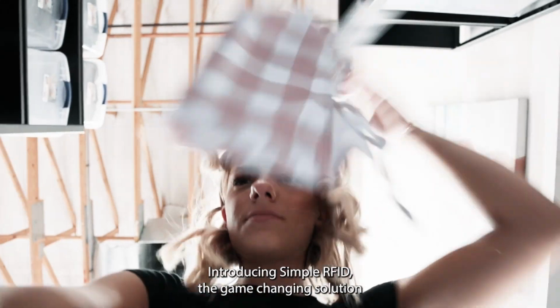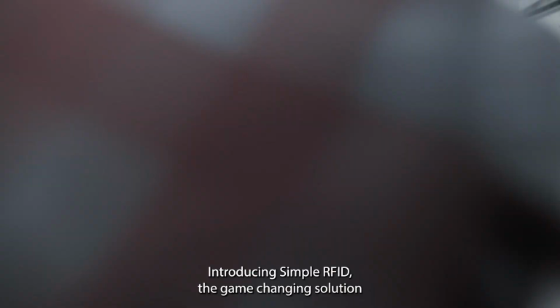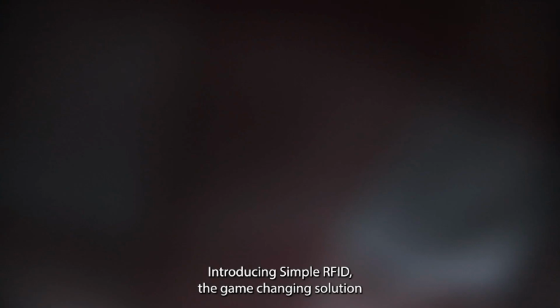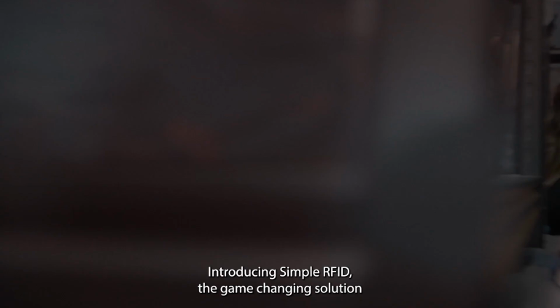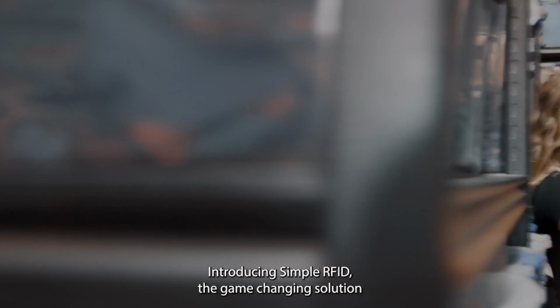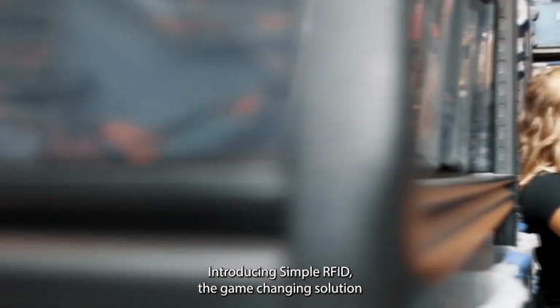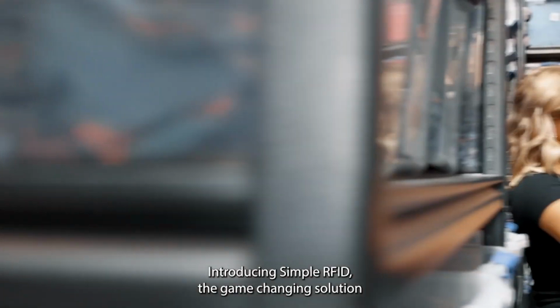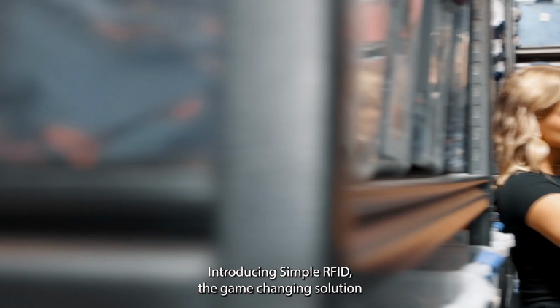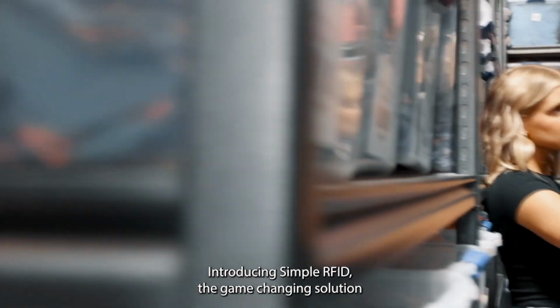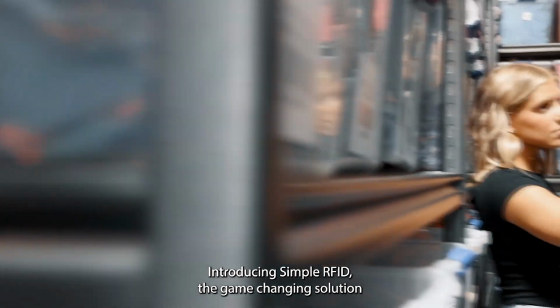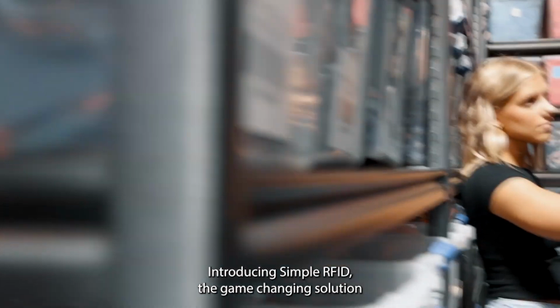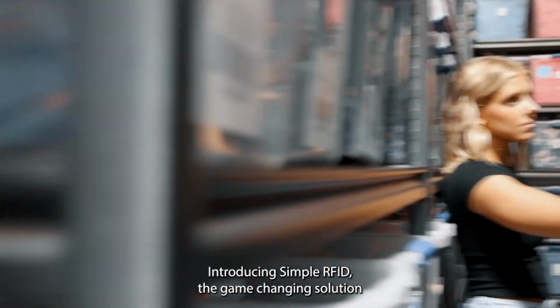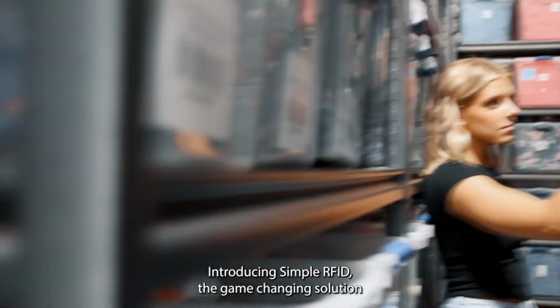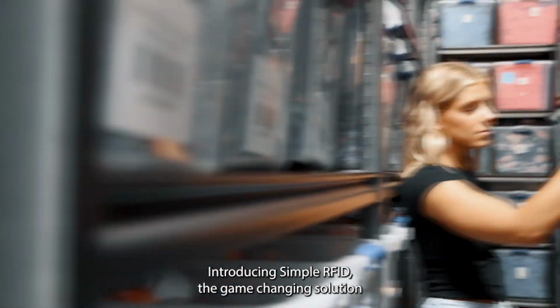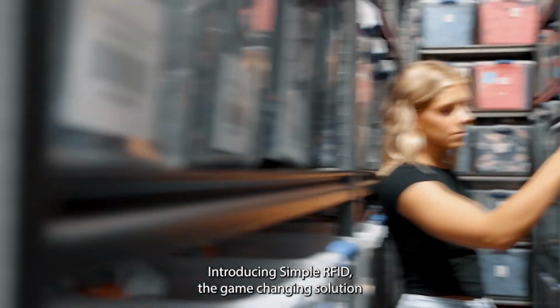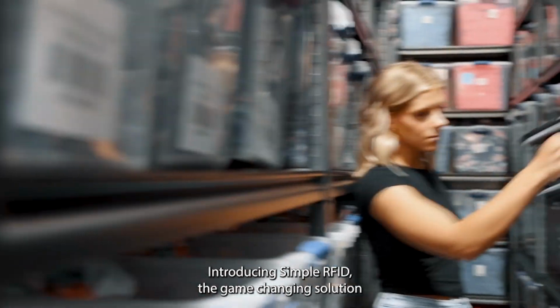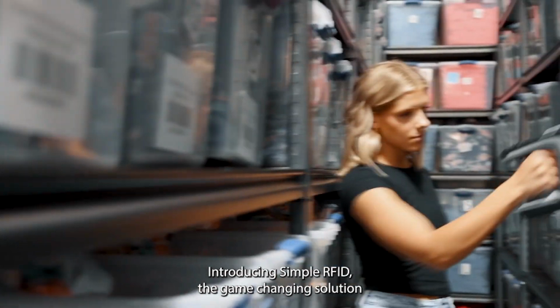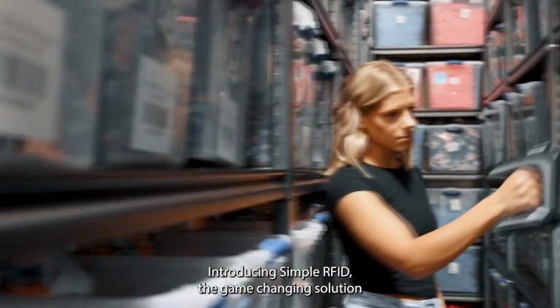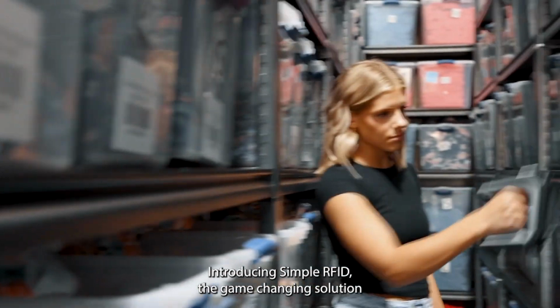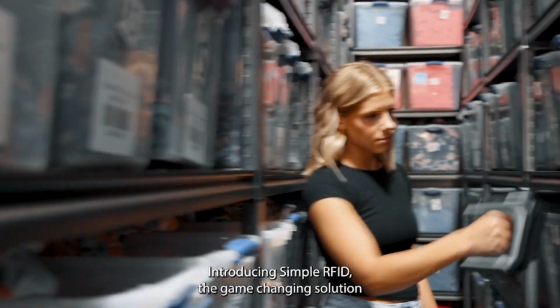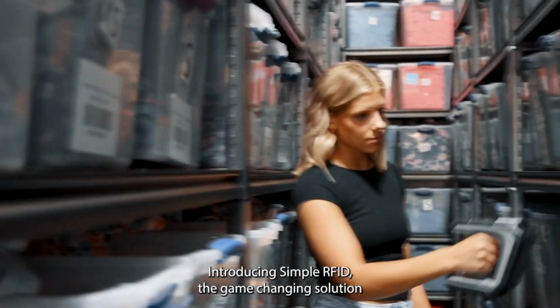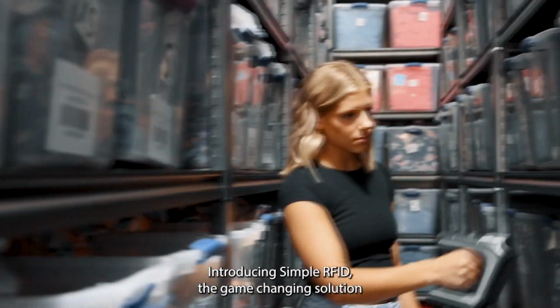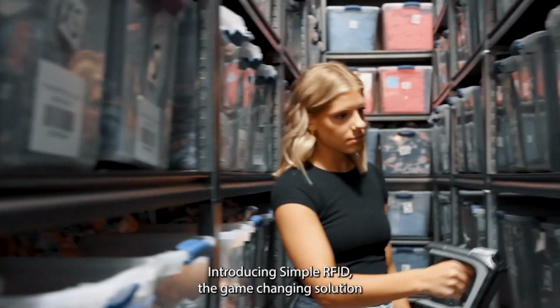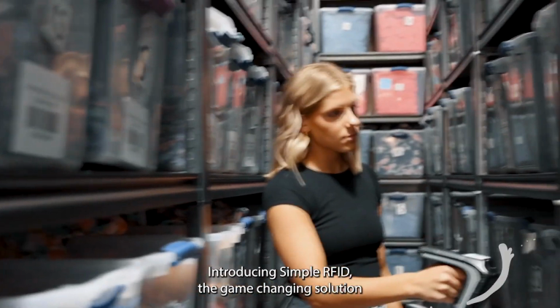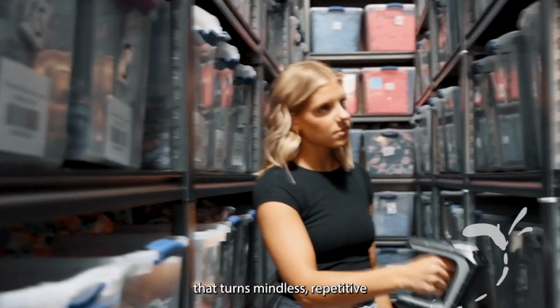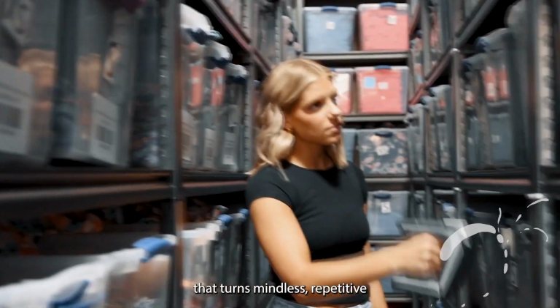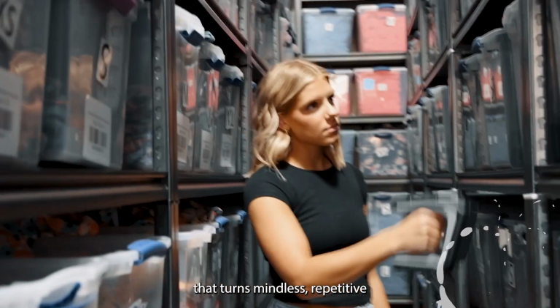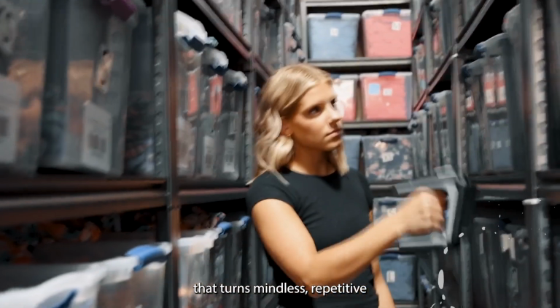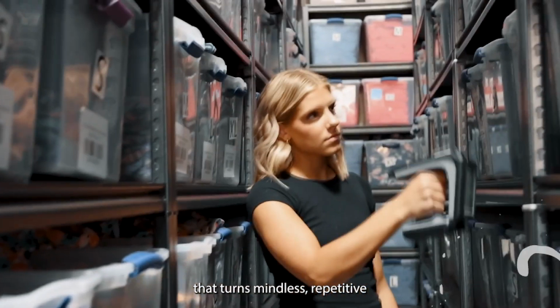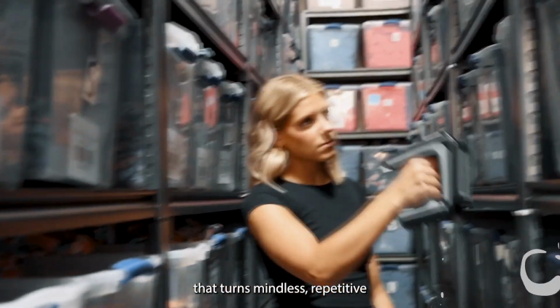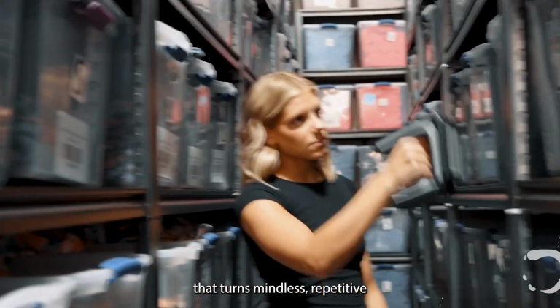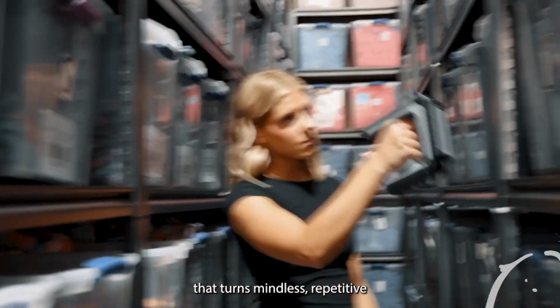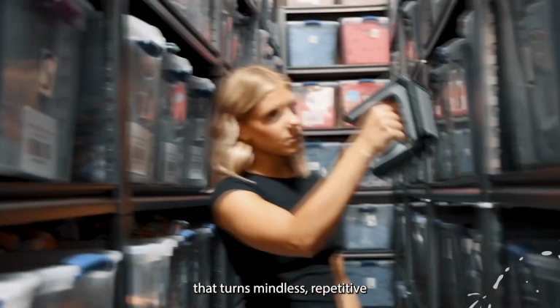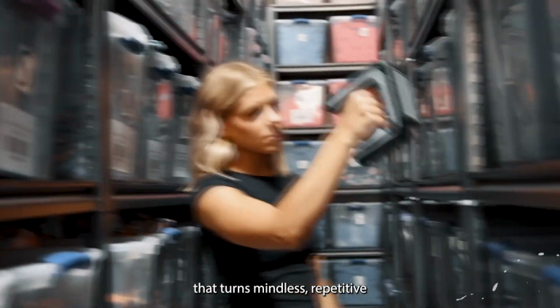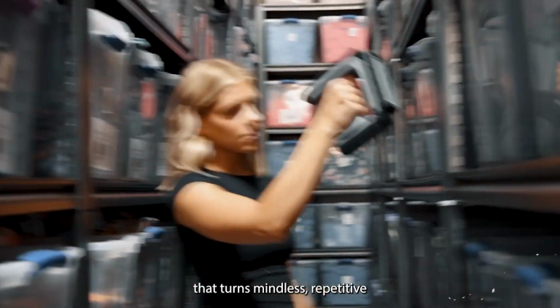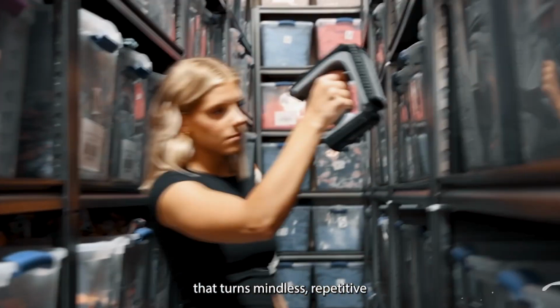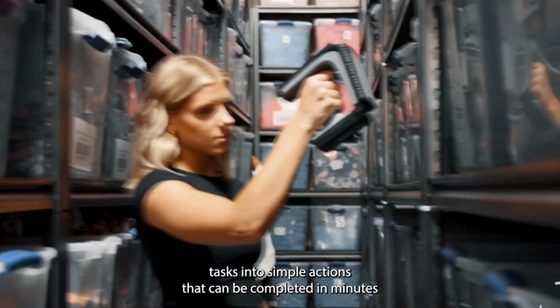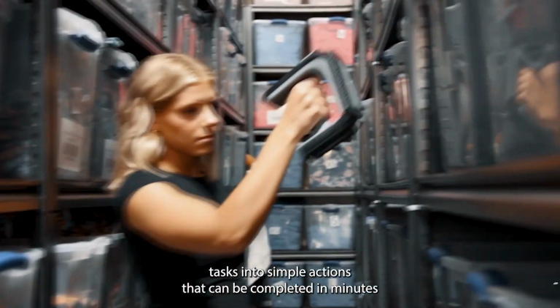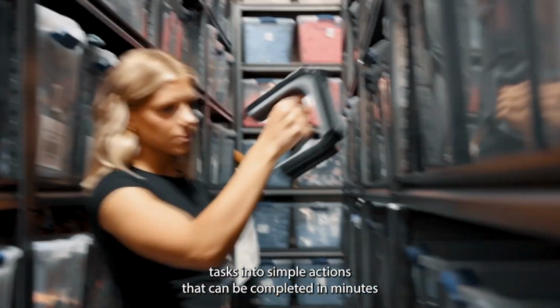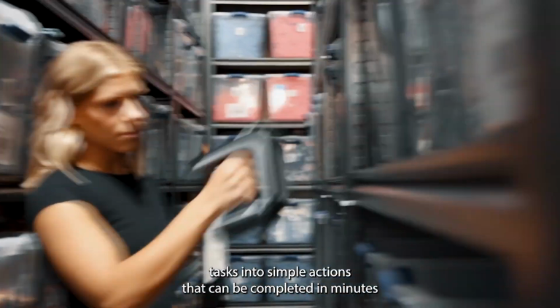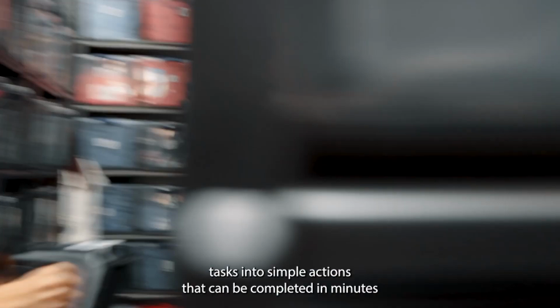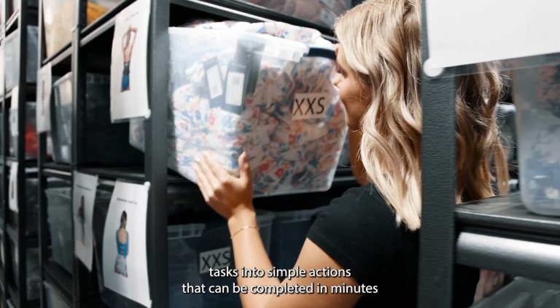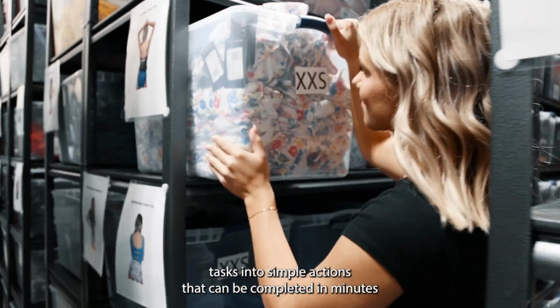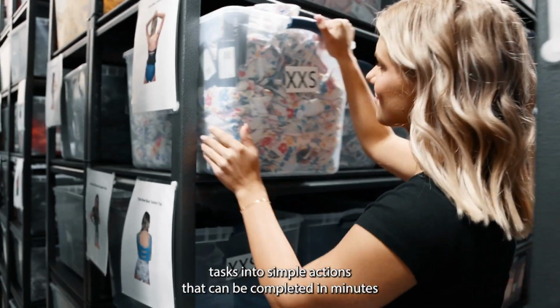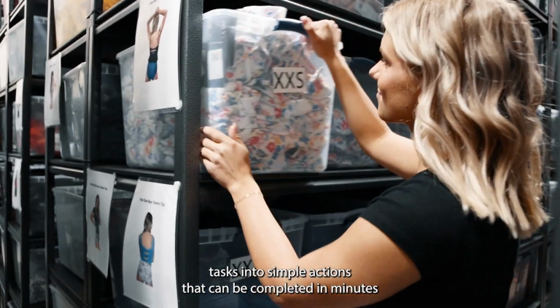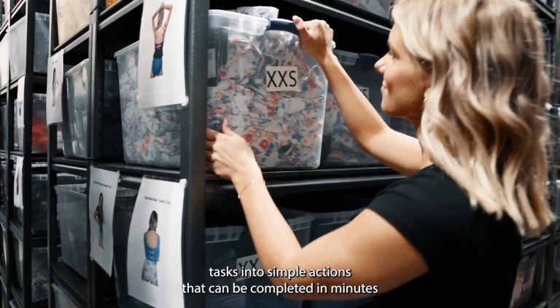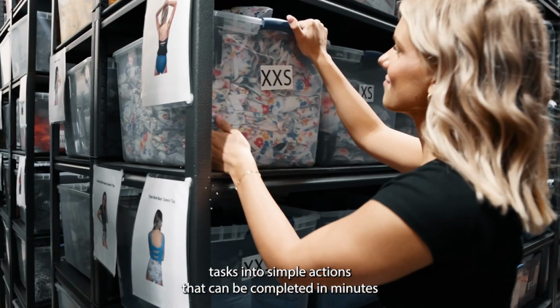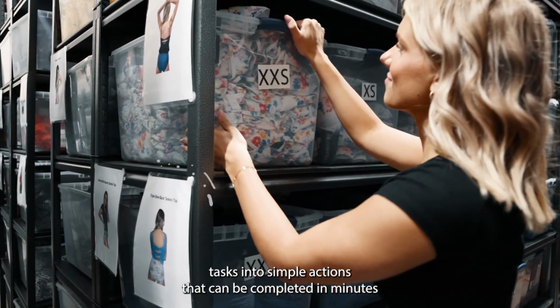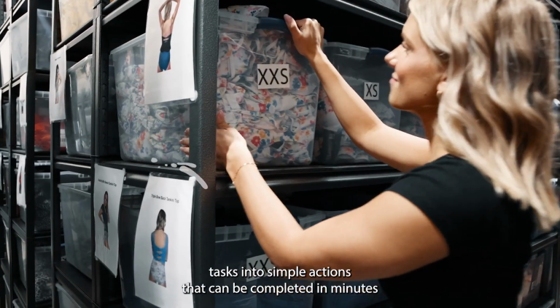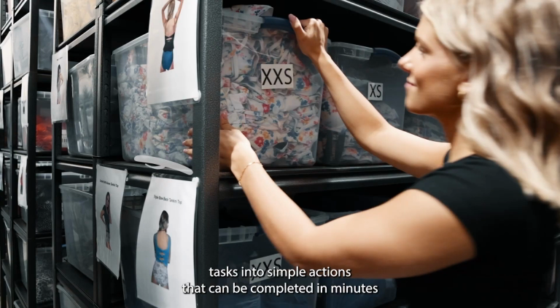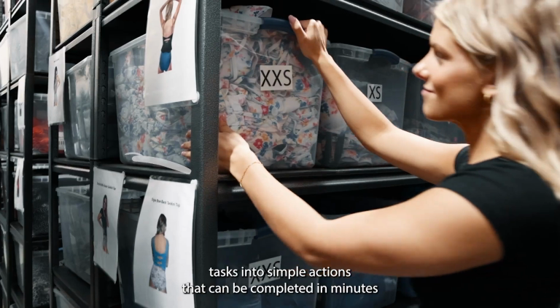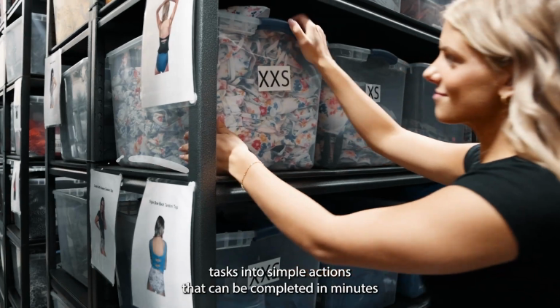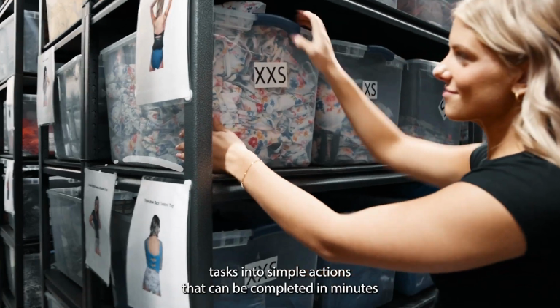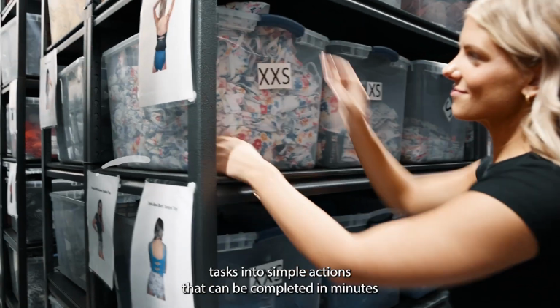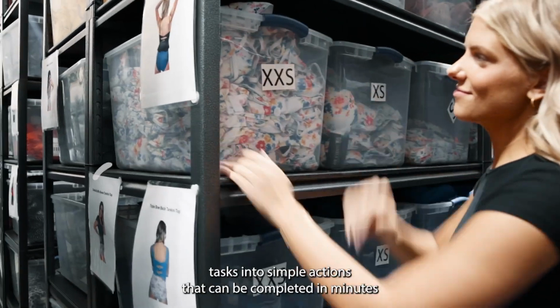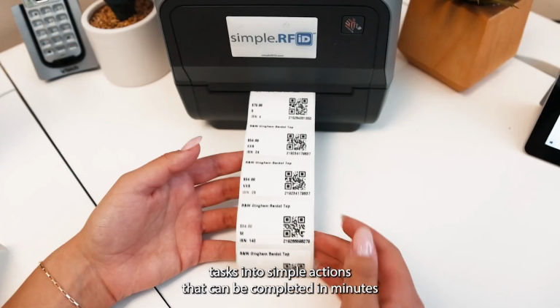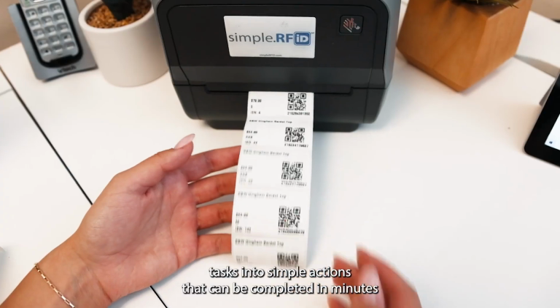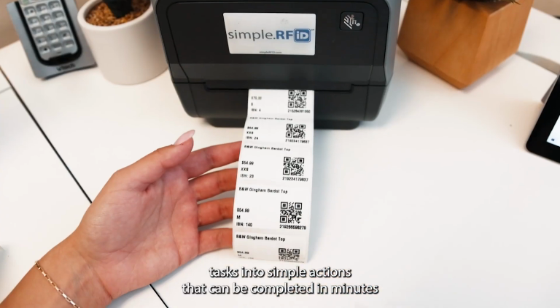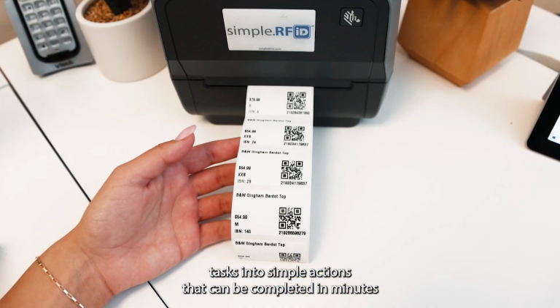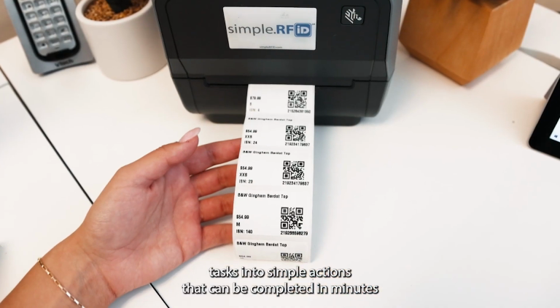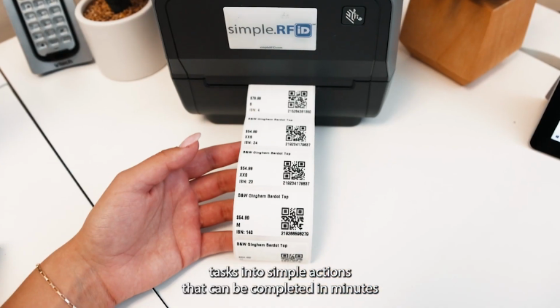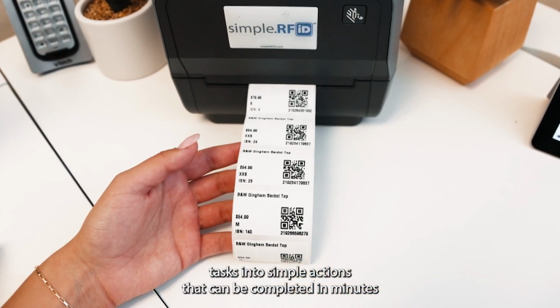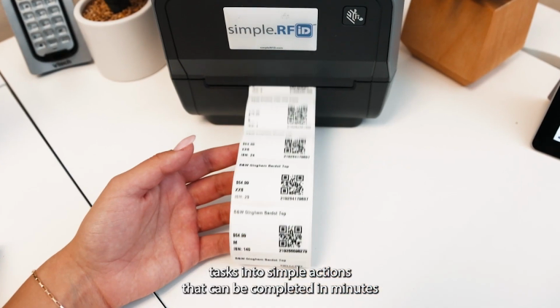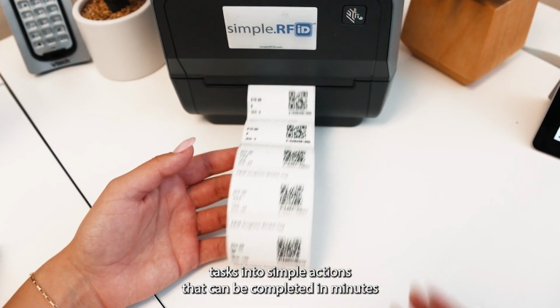Introducing SimpleRFID — the game-changing solution that turns mindless repetitive tasks into simple actions that can be completed in minutes.